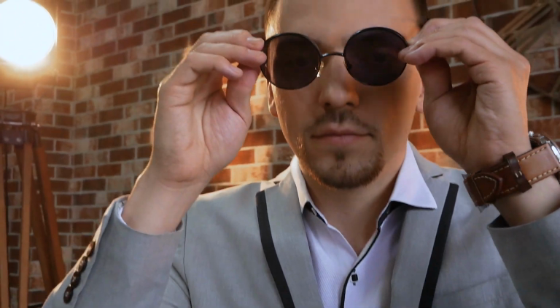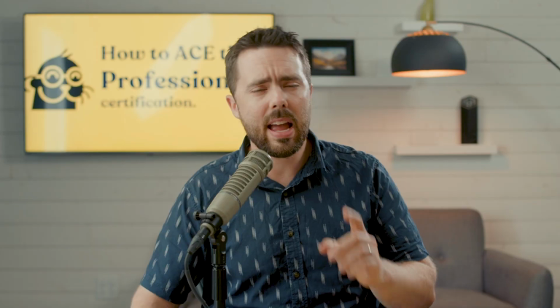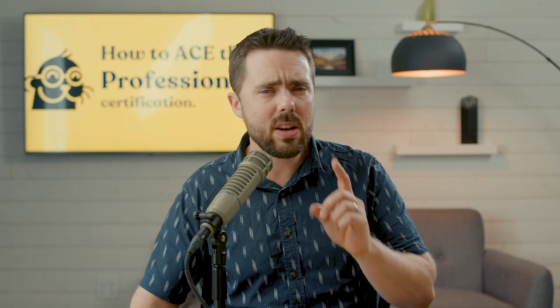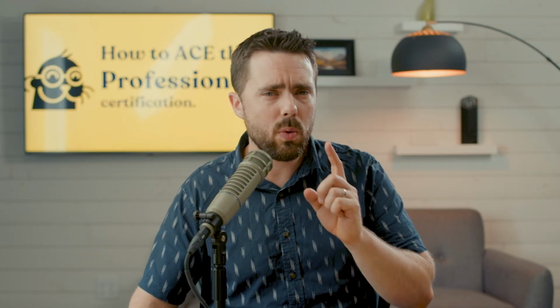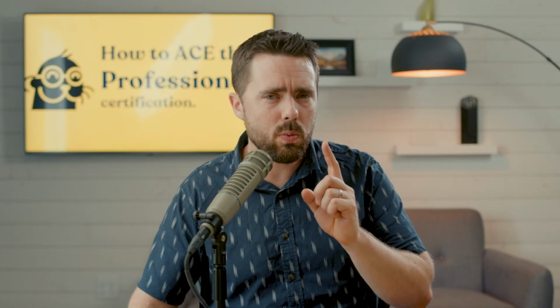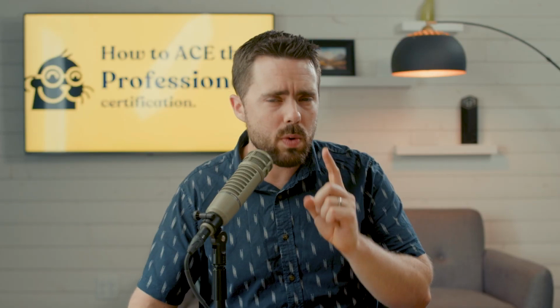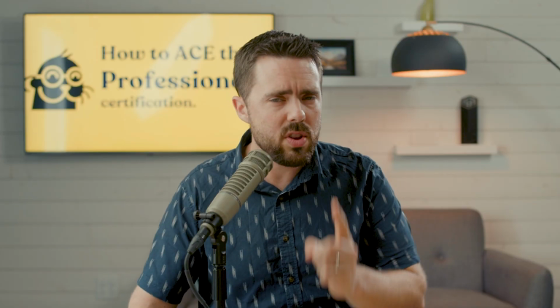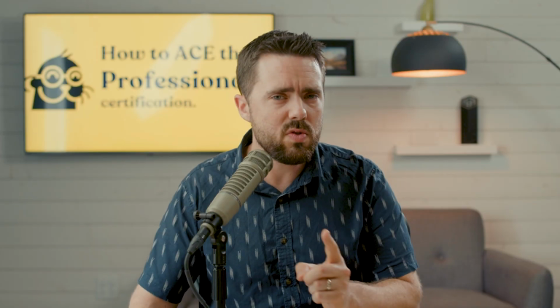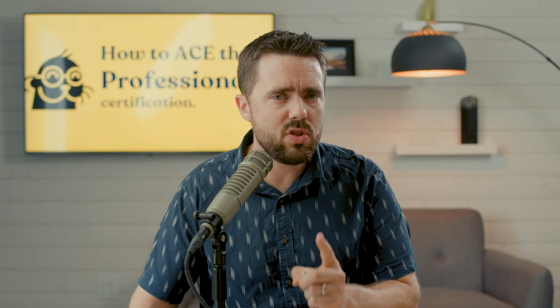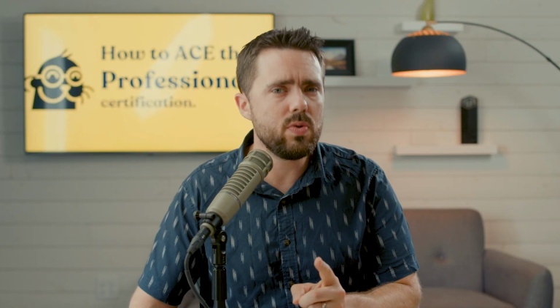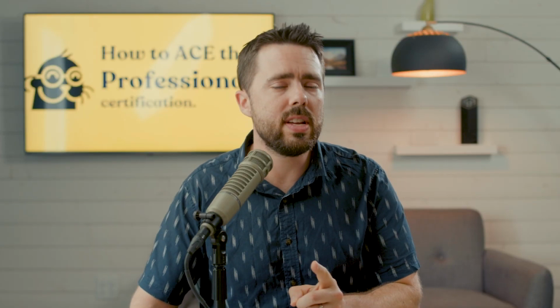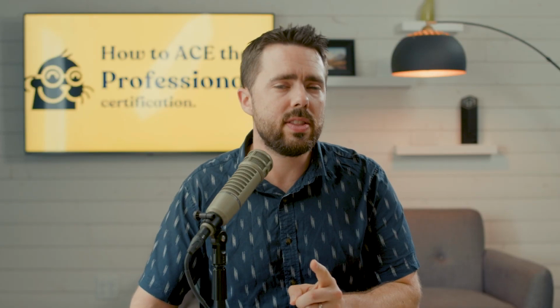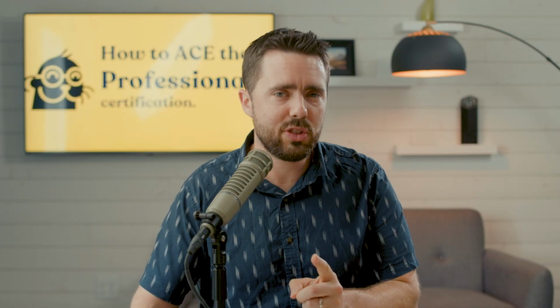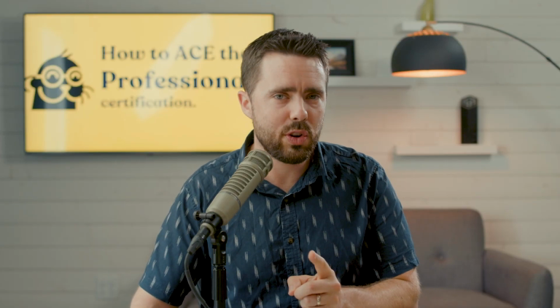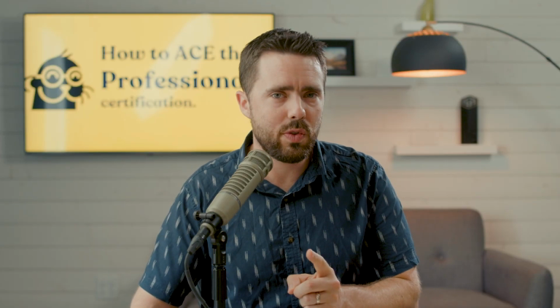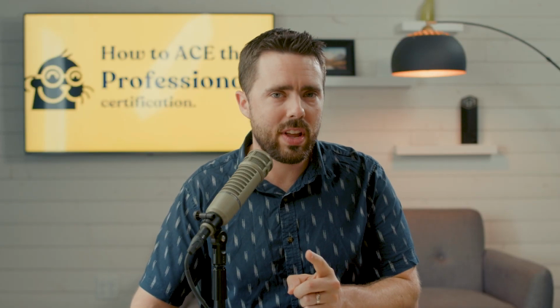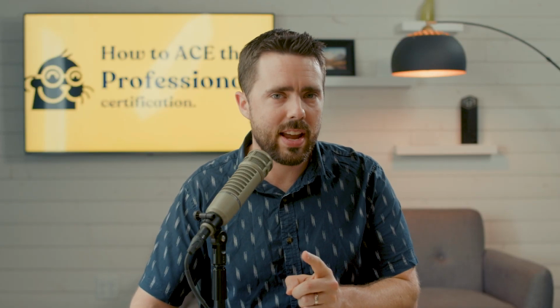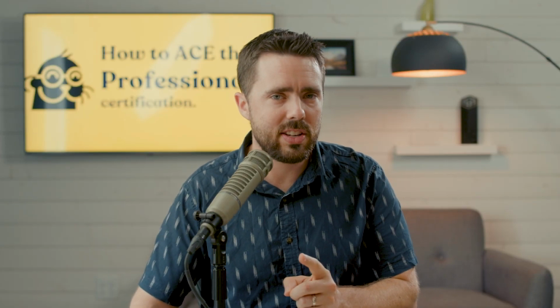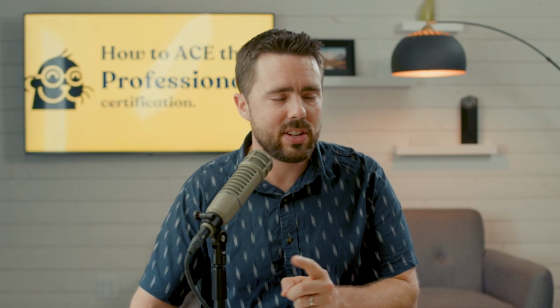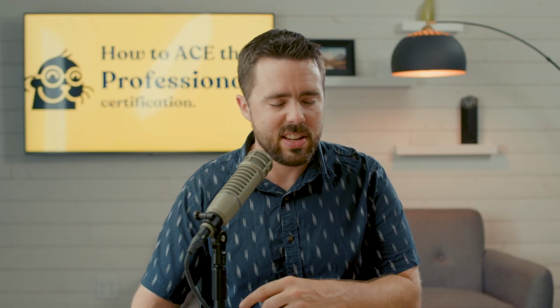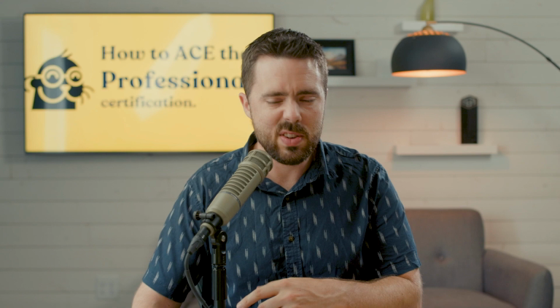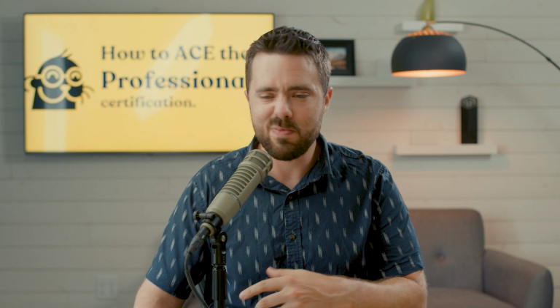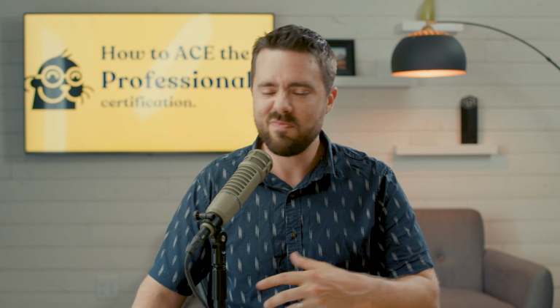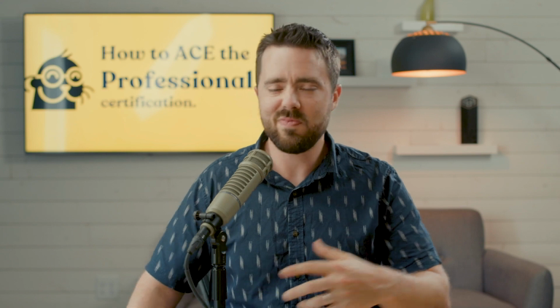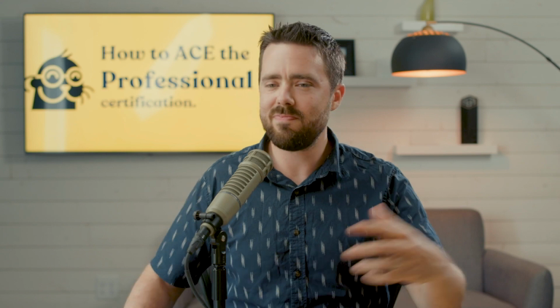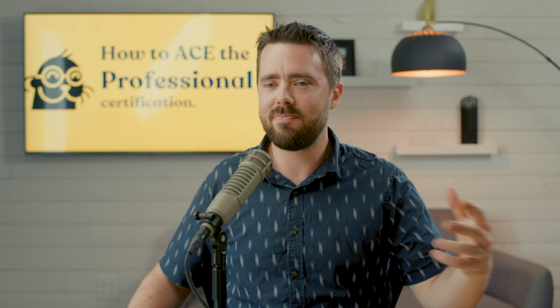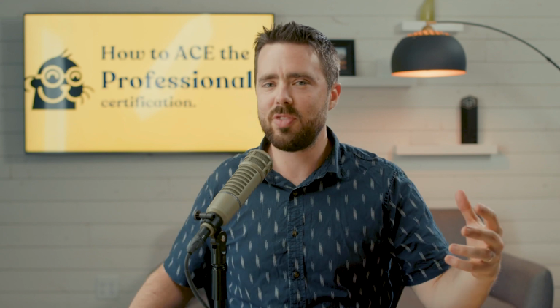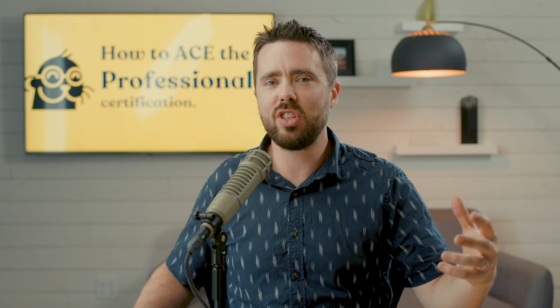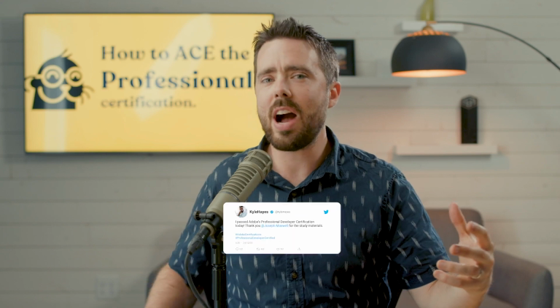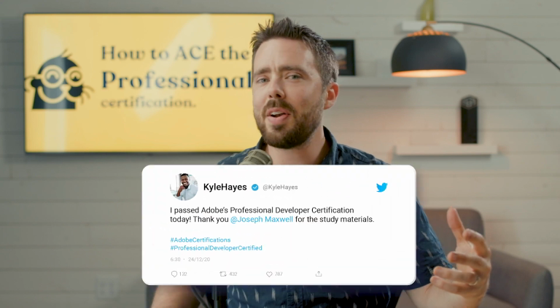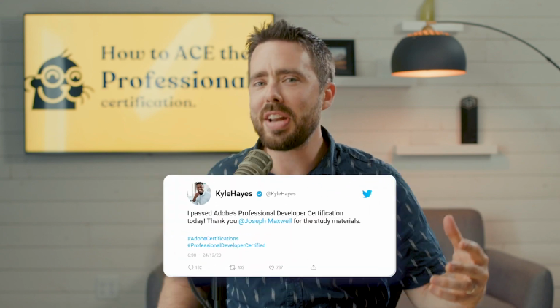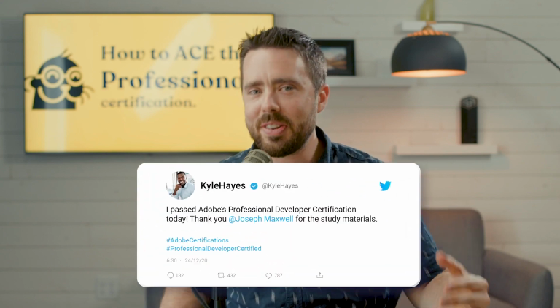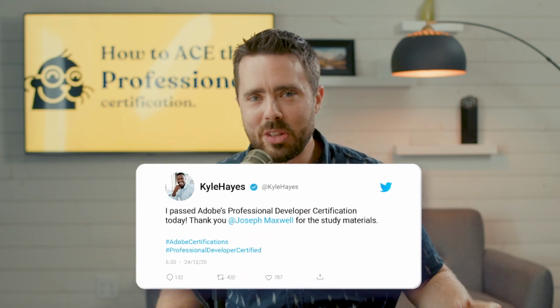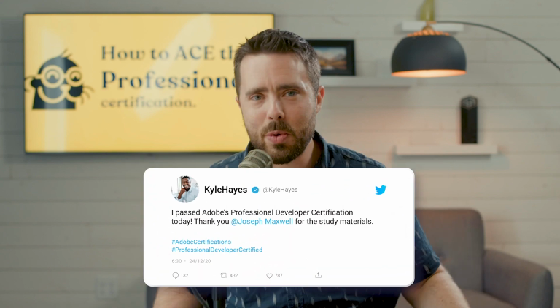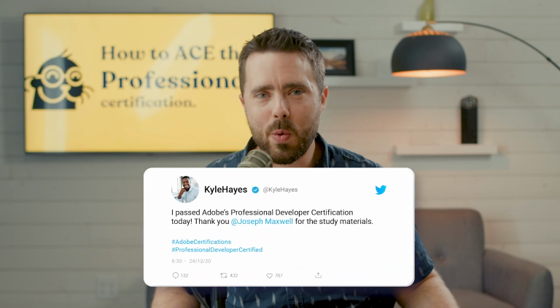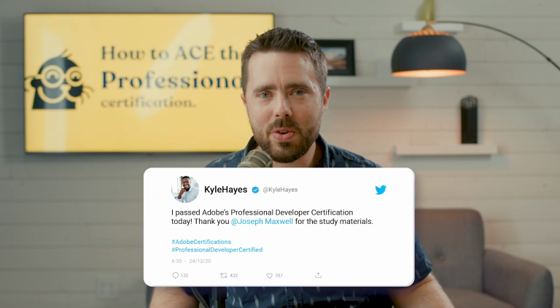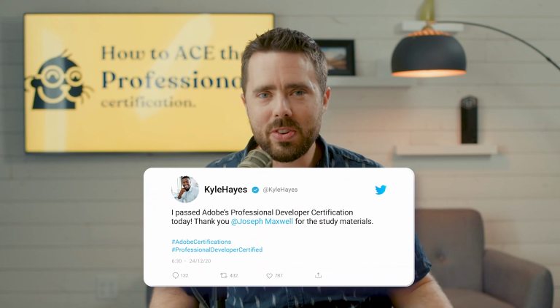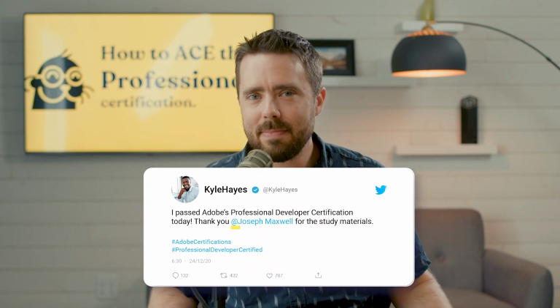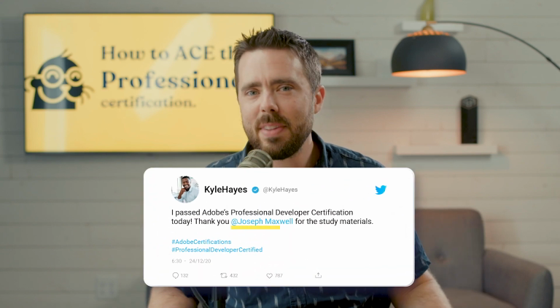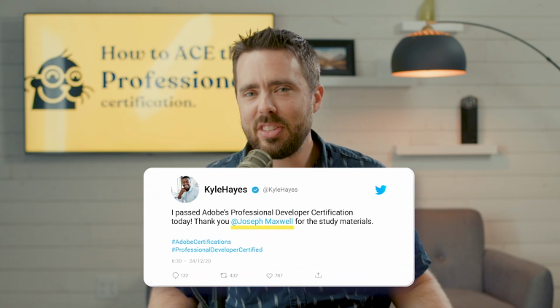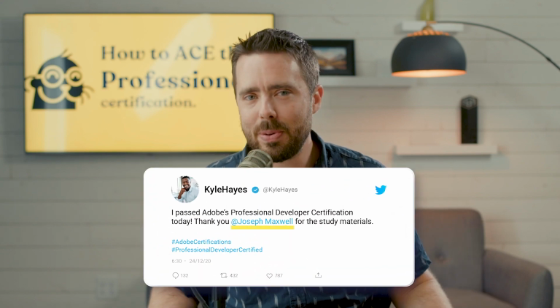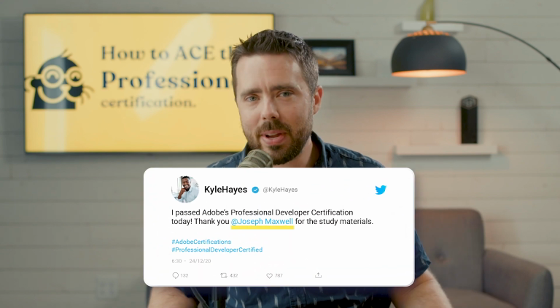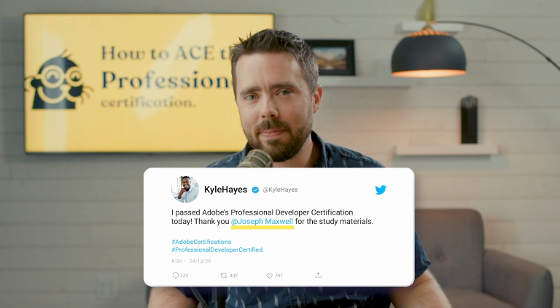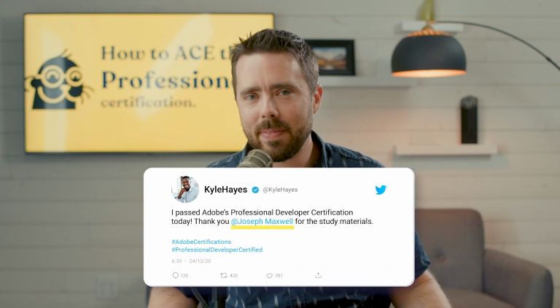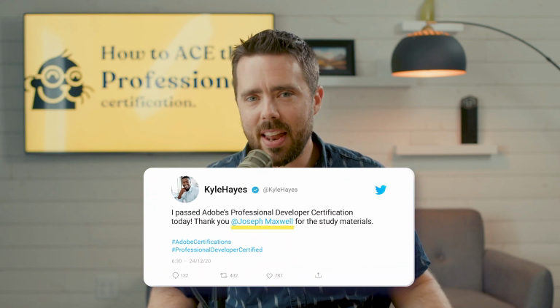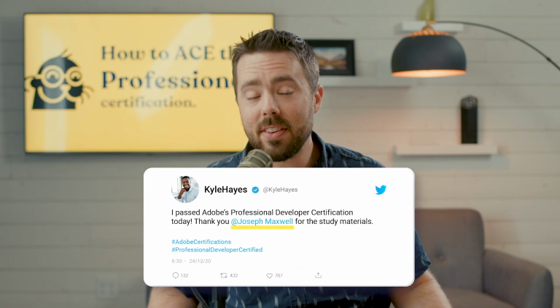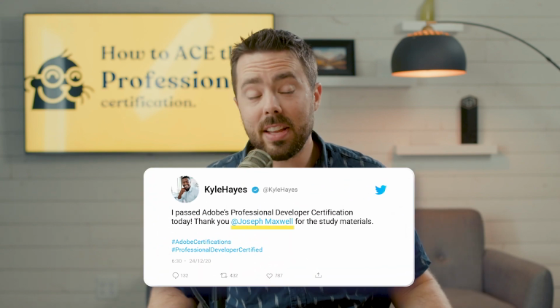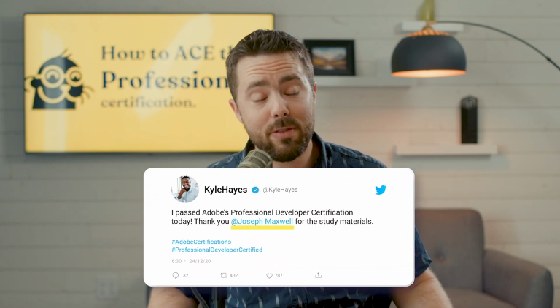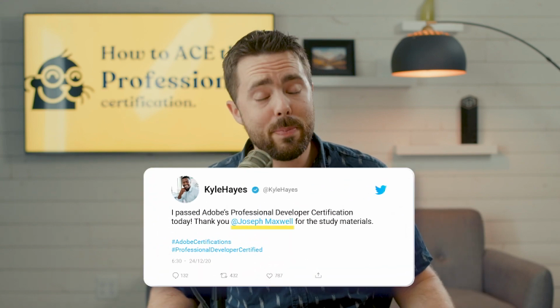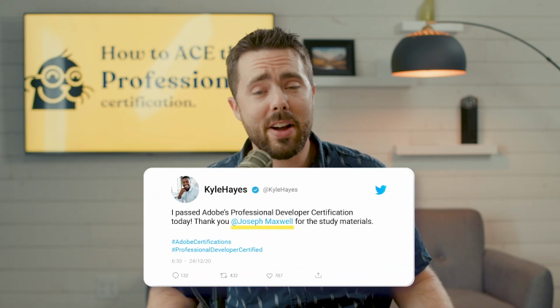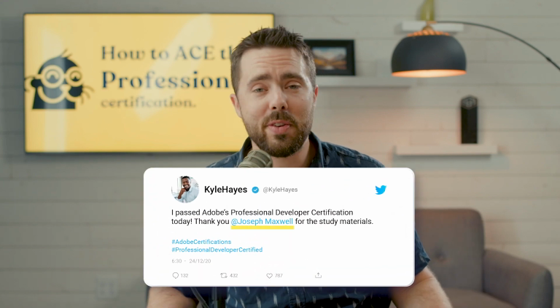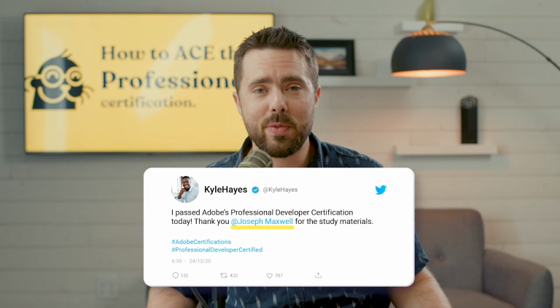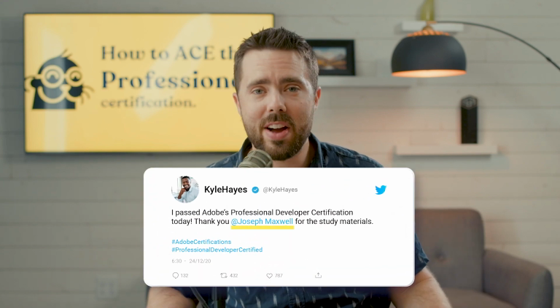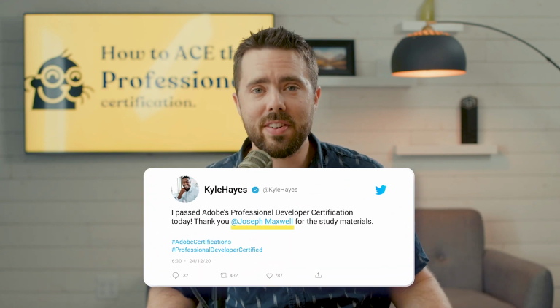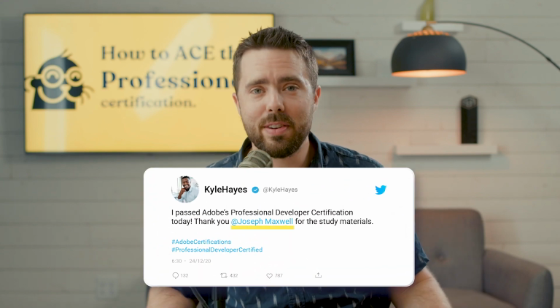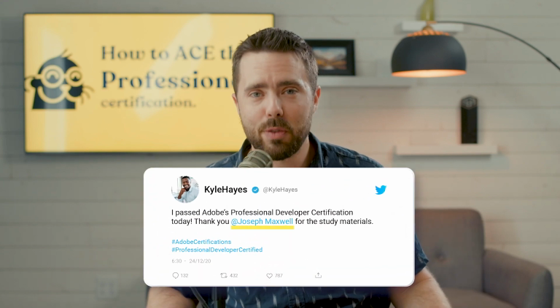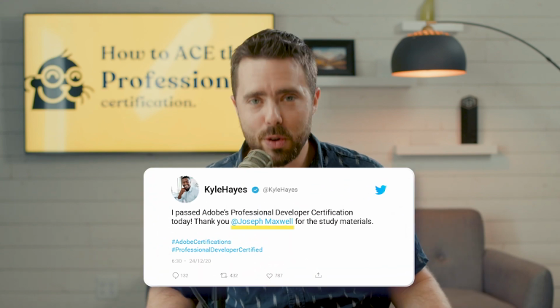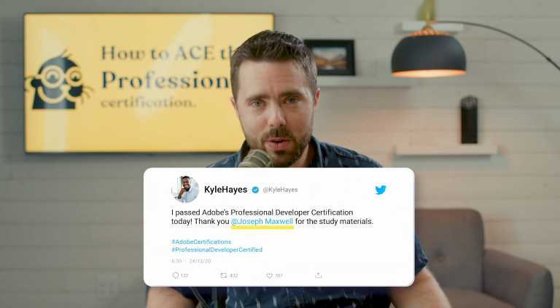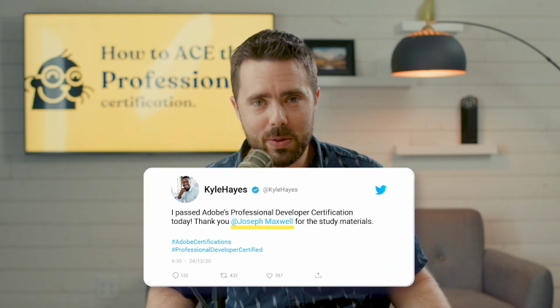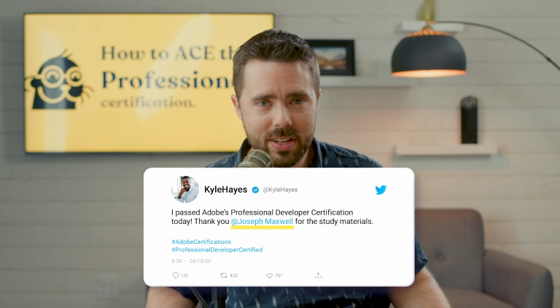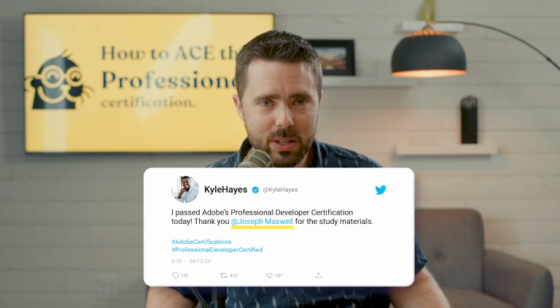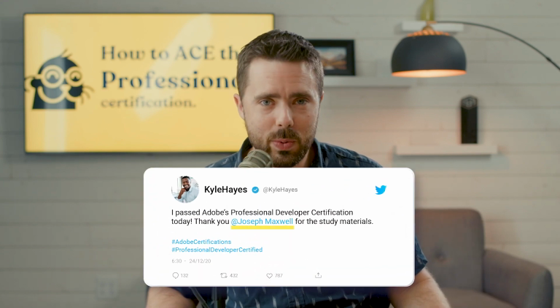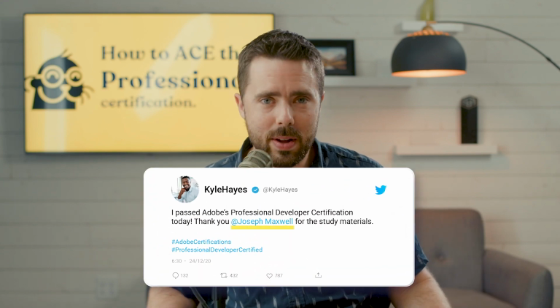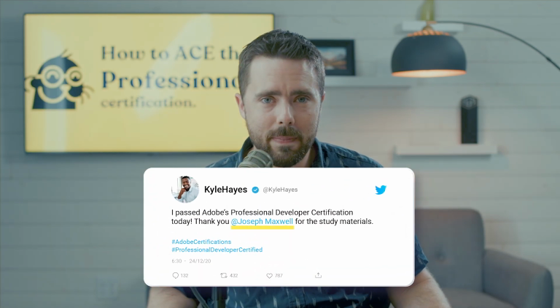And when you do get the certification, shout it out to the world, mention me, and I'll give you my own round of kudos as well.